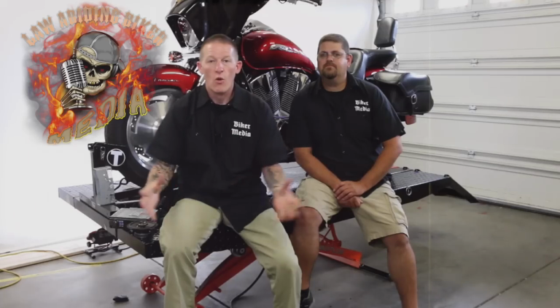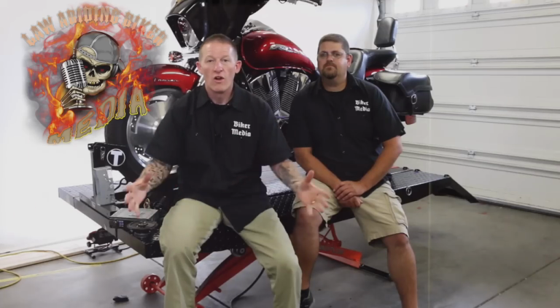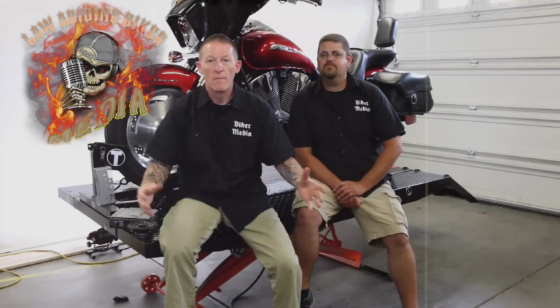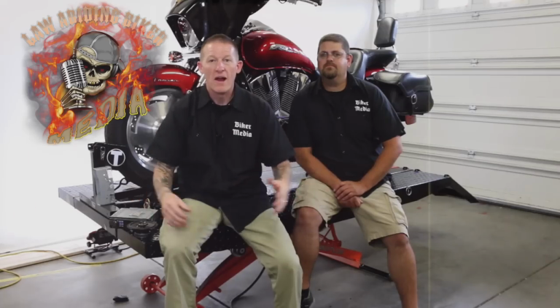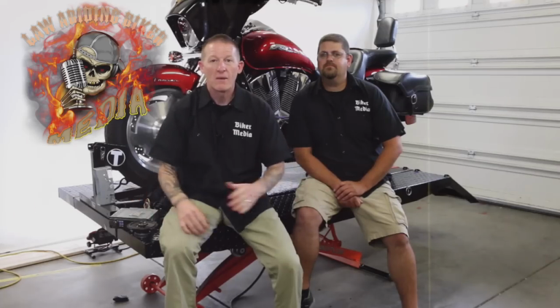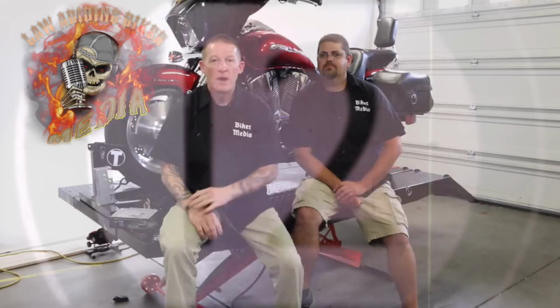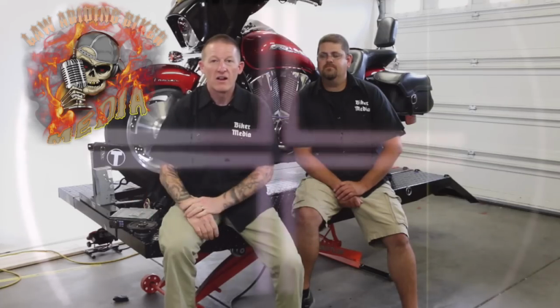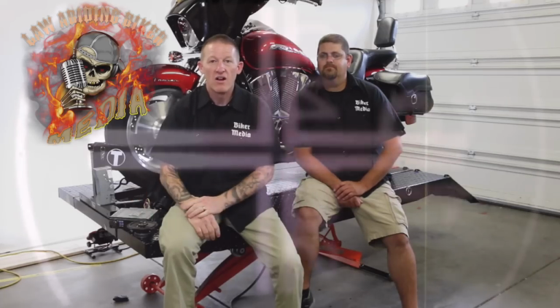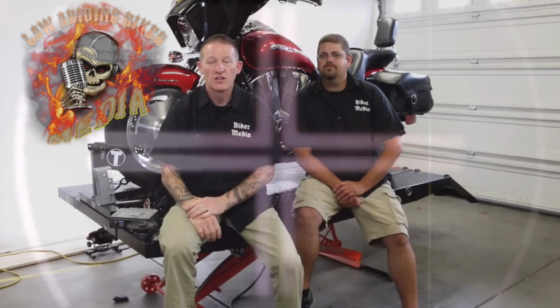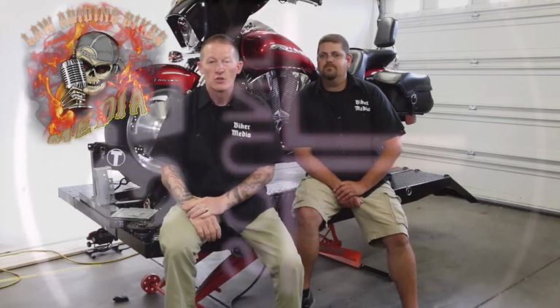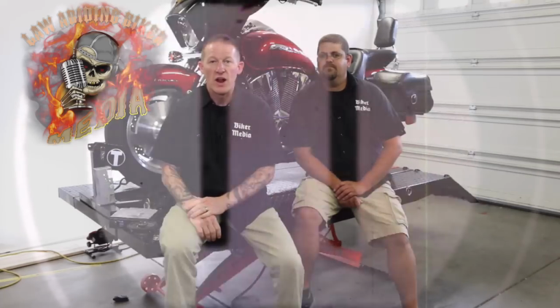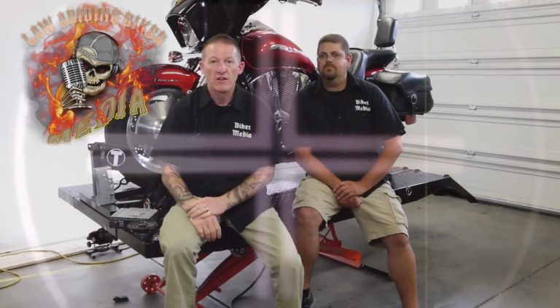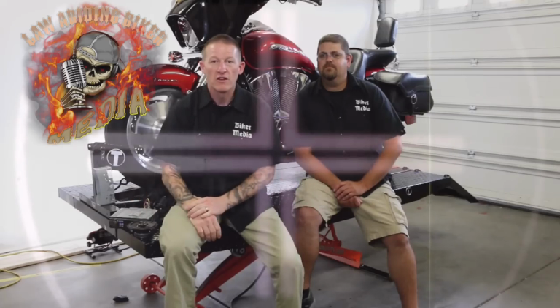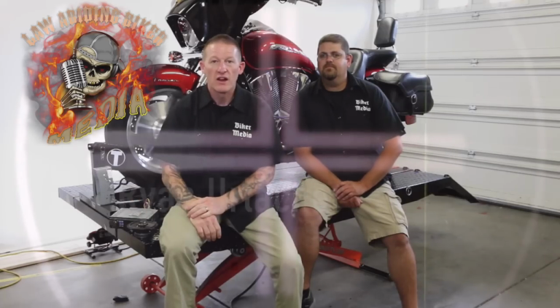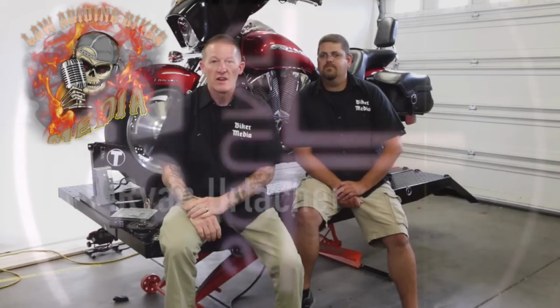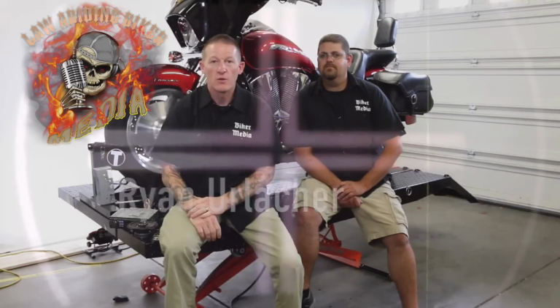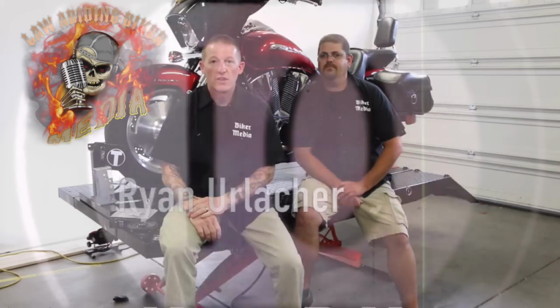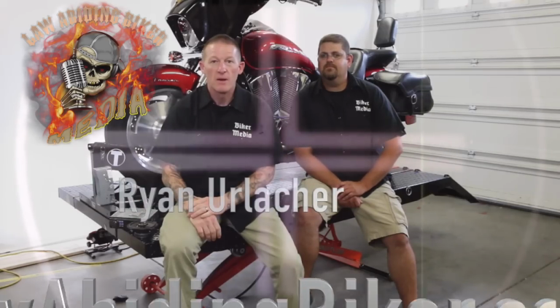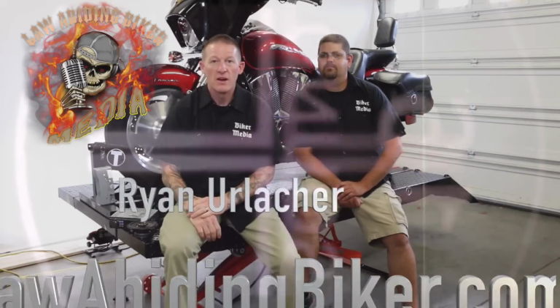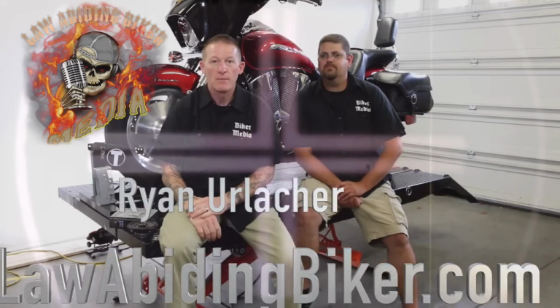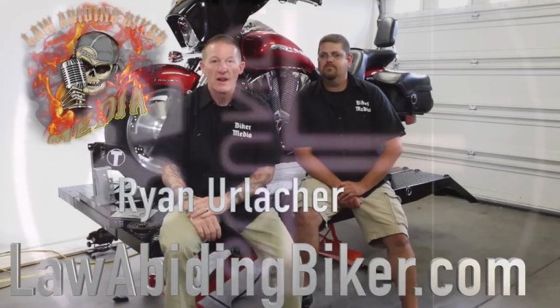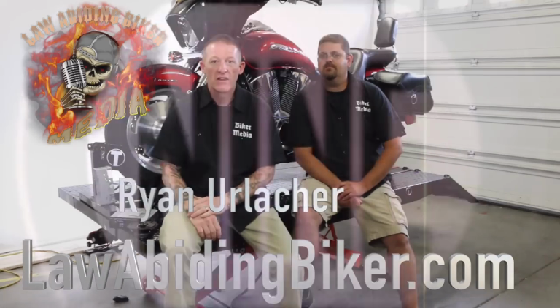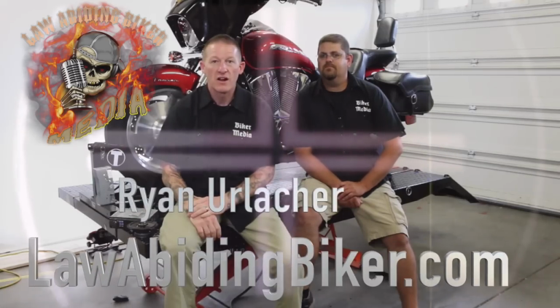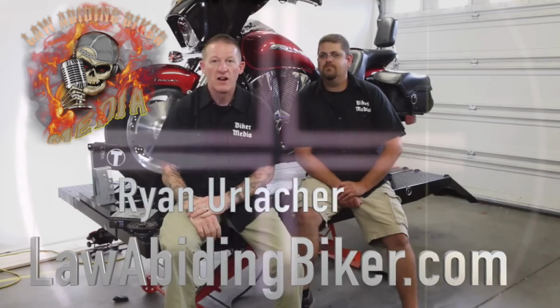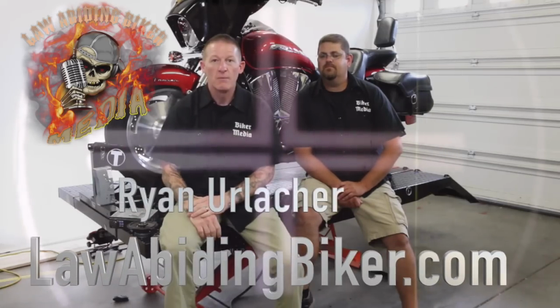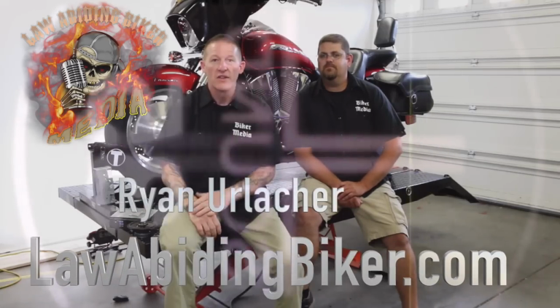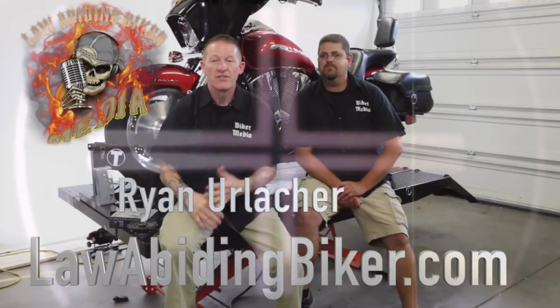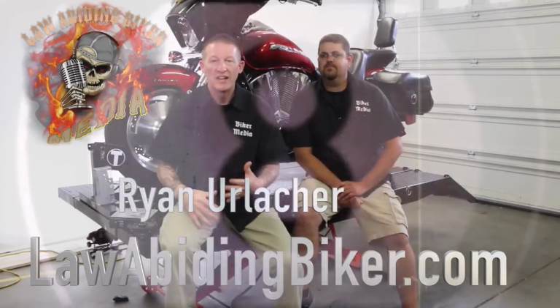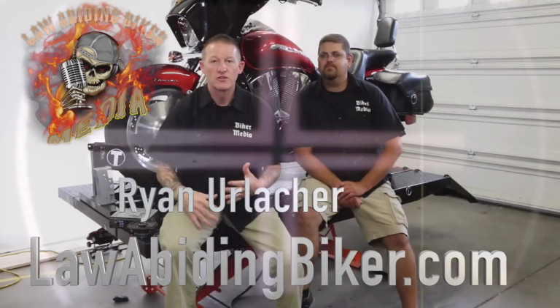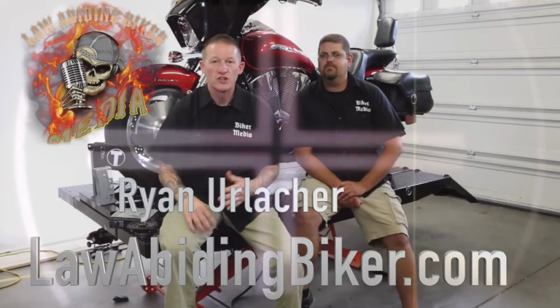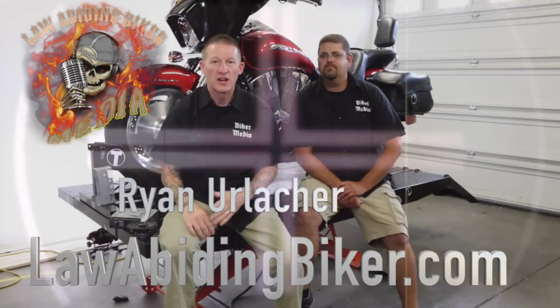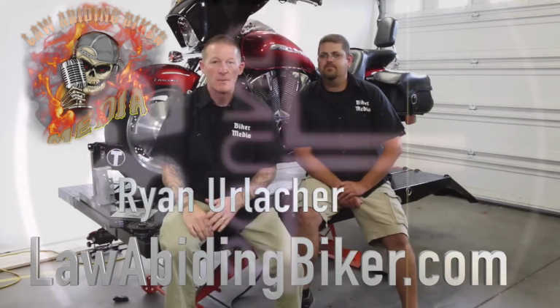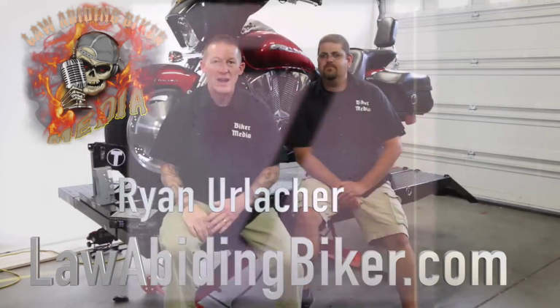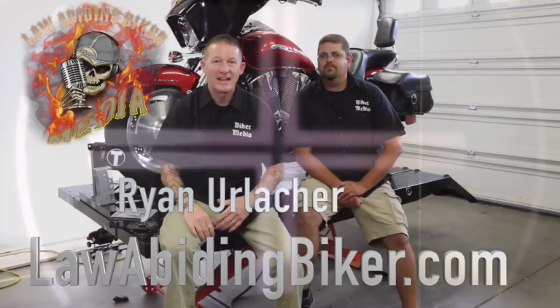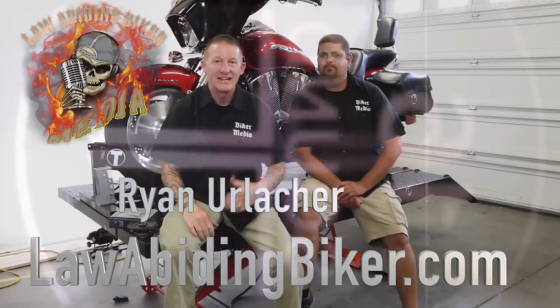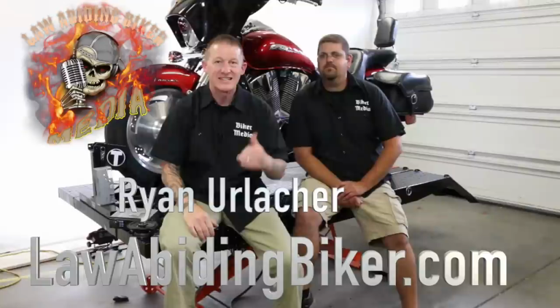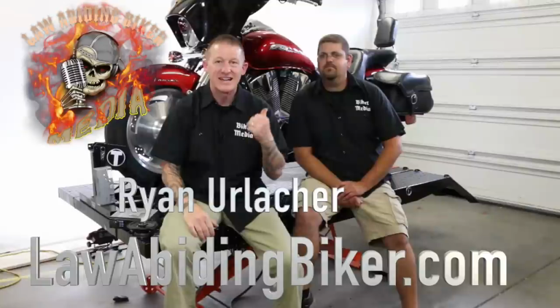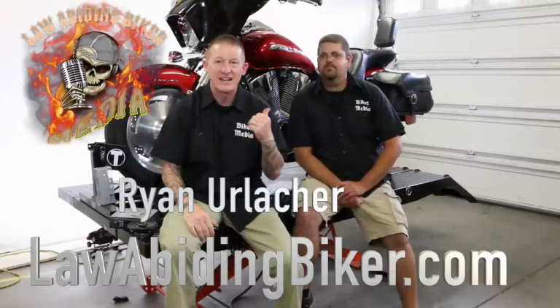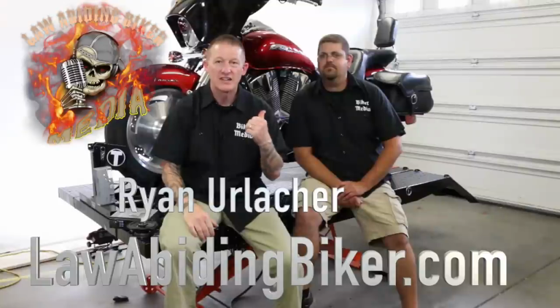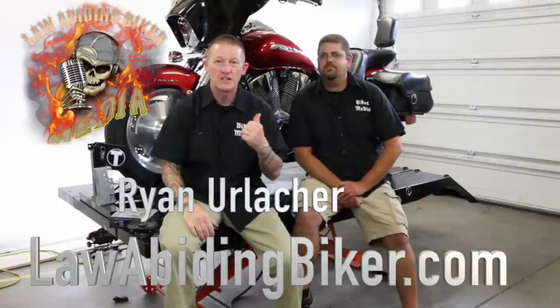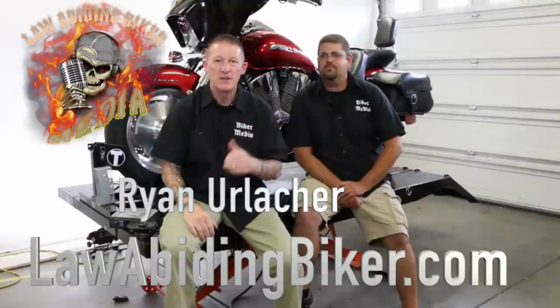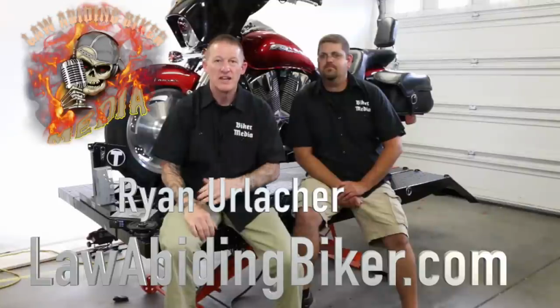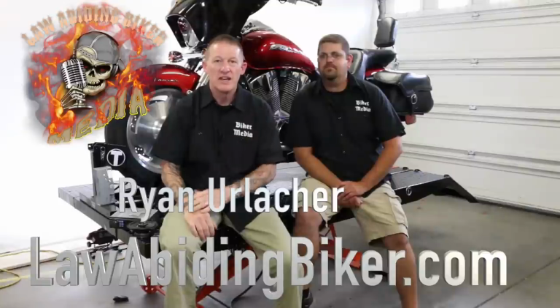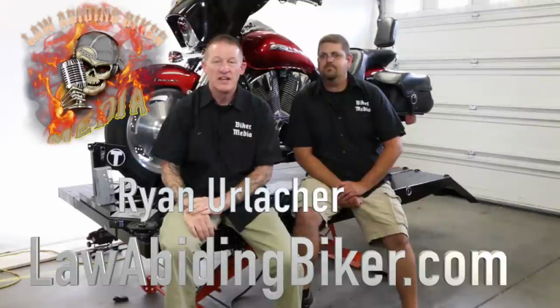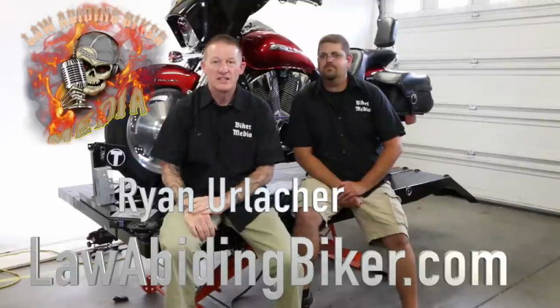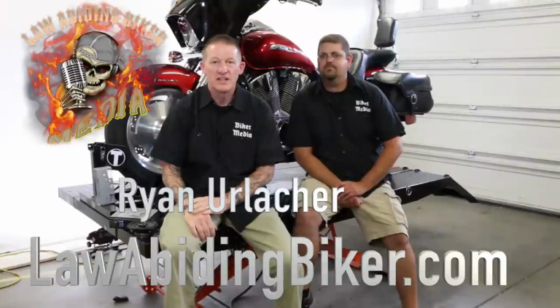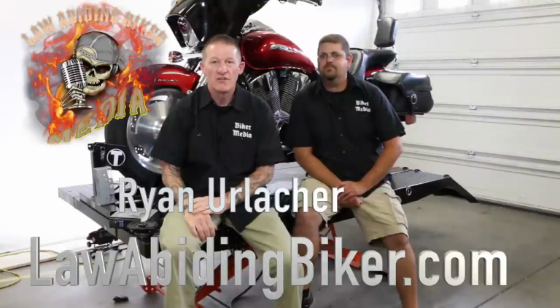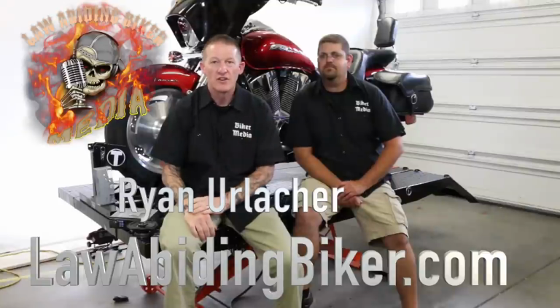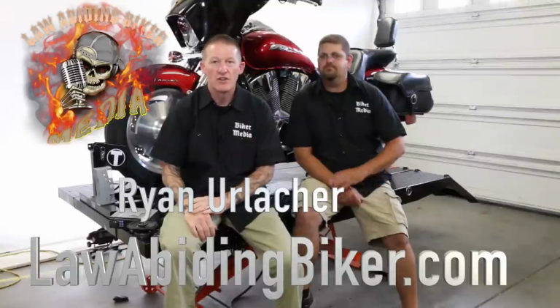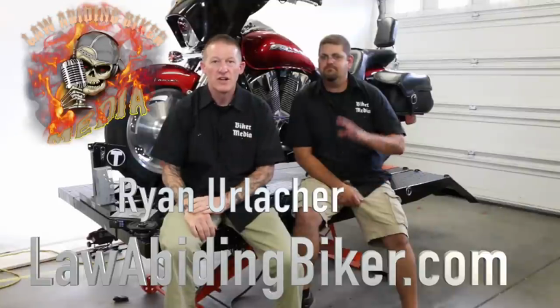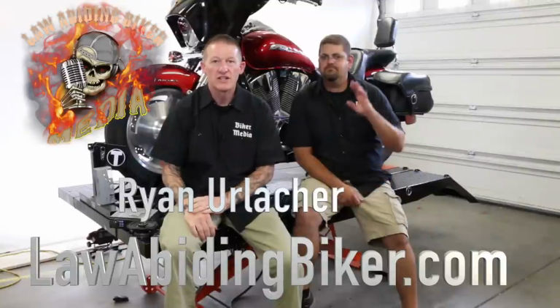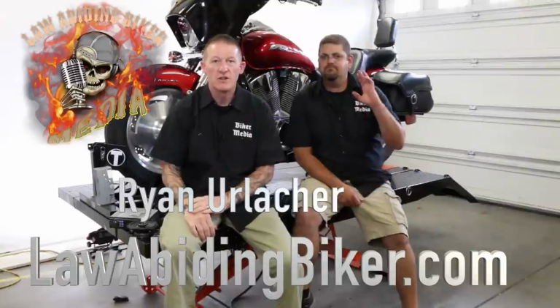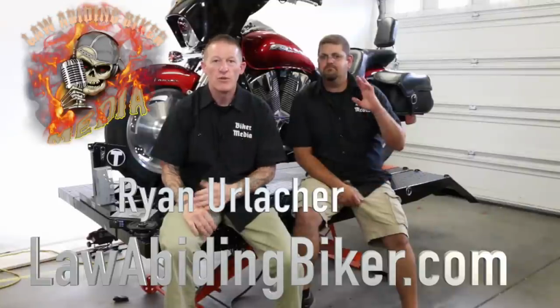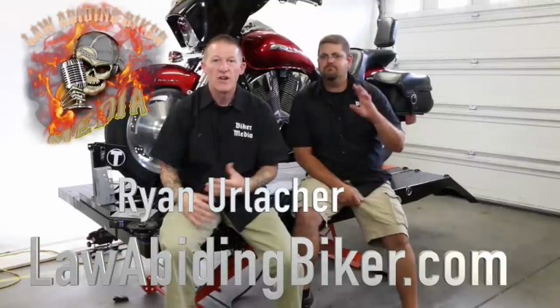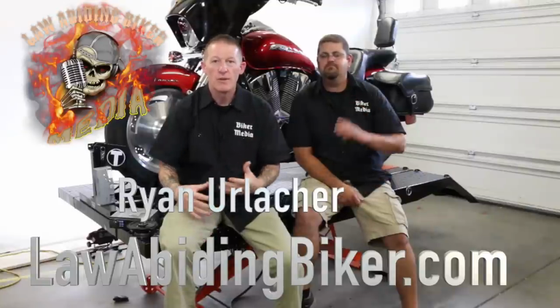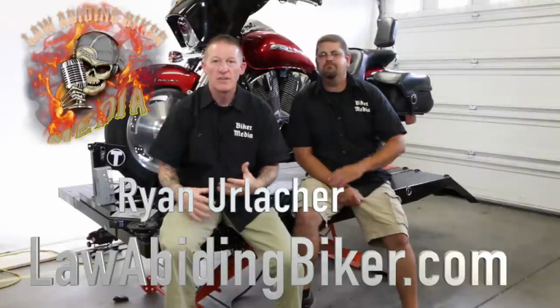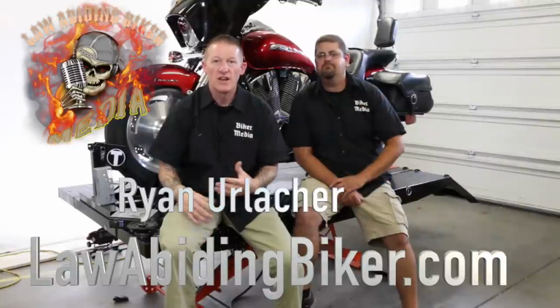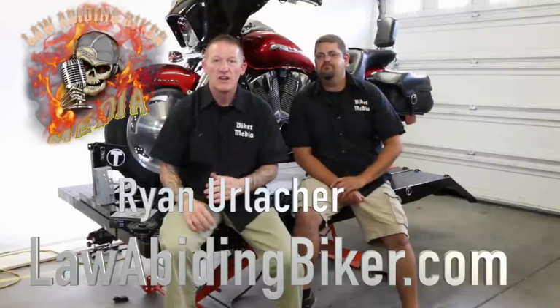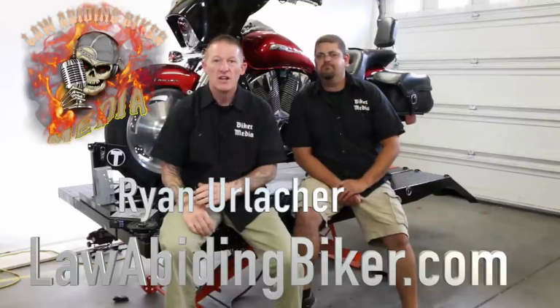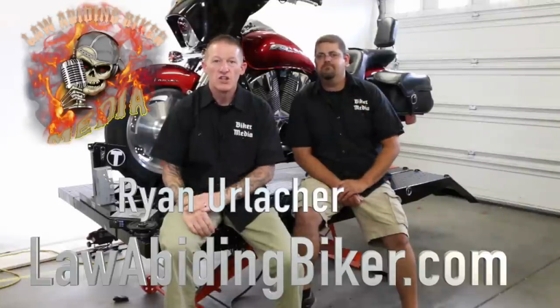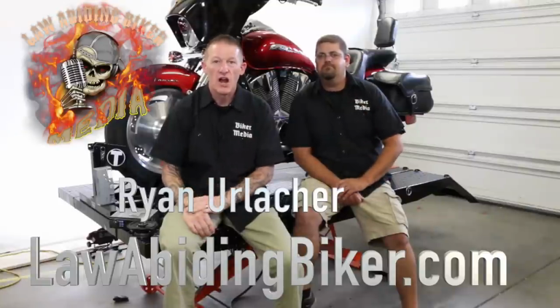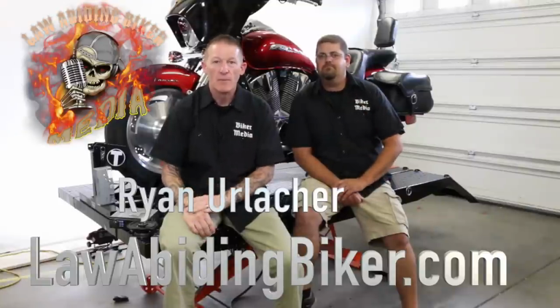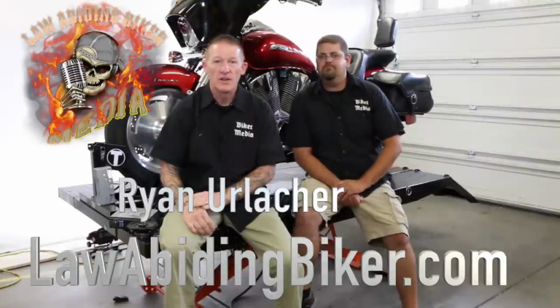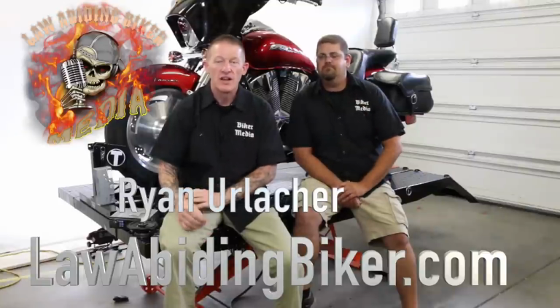Welcome back, Bikeaholics. Ryan Erlacher here with lawabidingbiker.com. Thanks for checking back in. Sitting next to me is Kevin Koreski — we've got him in the shop today.